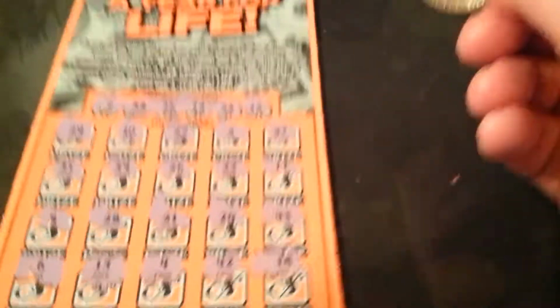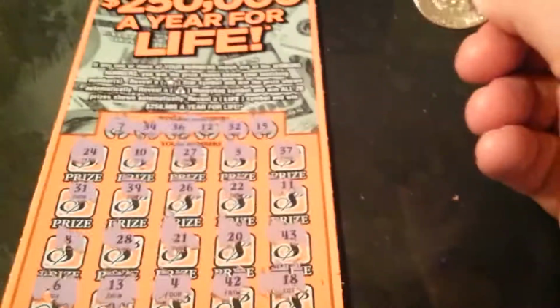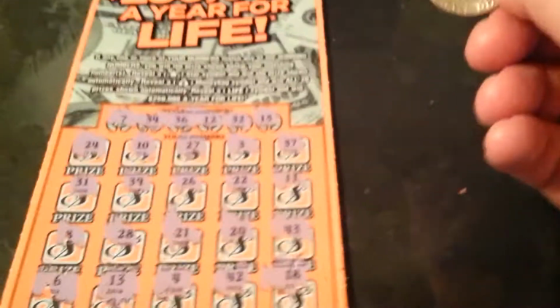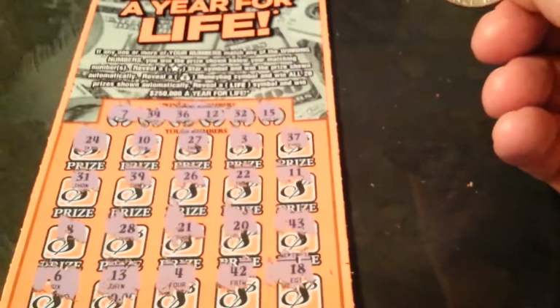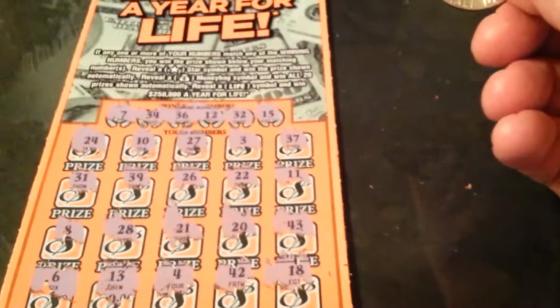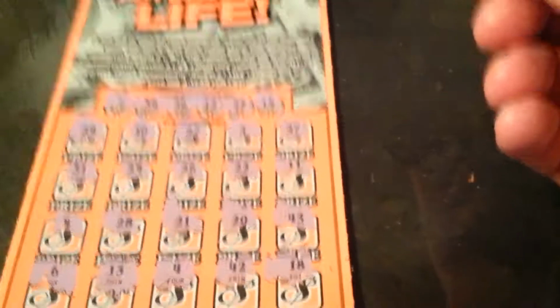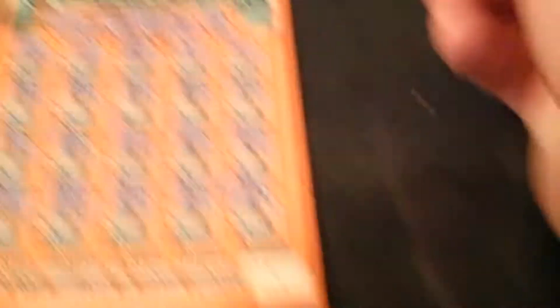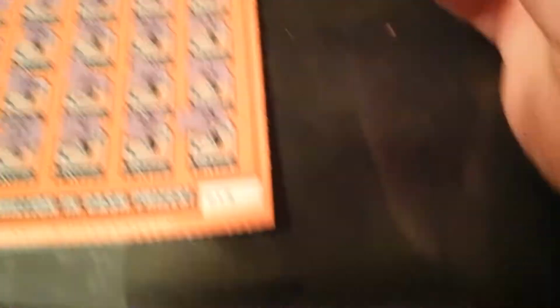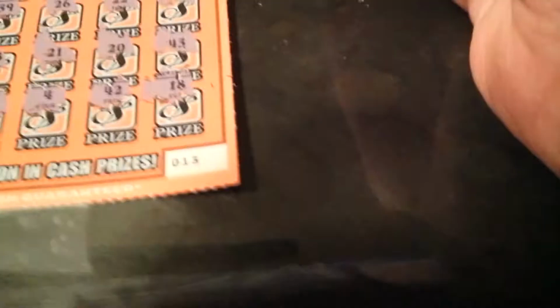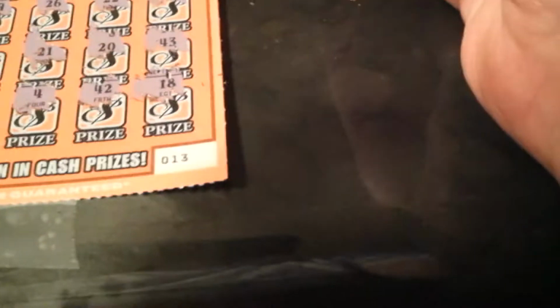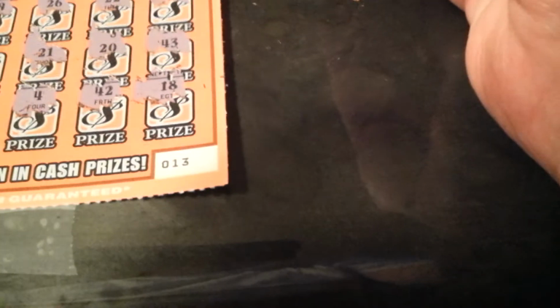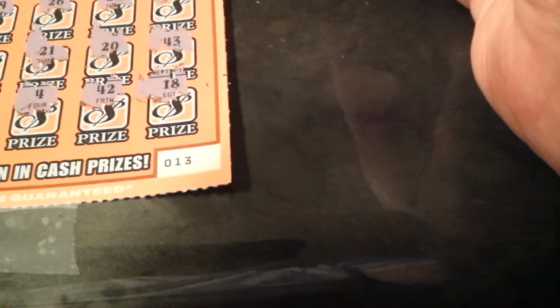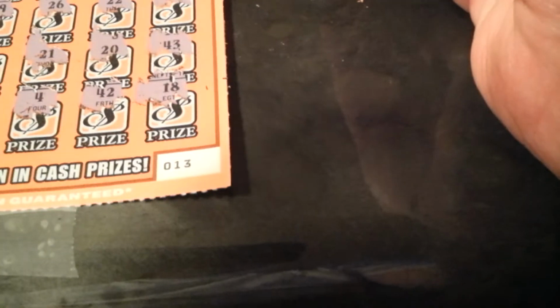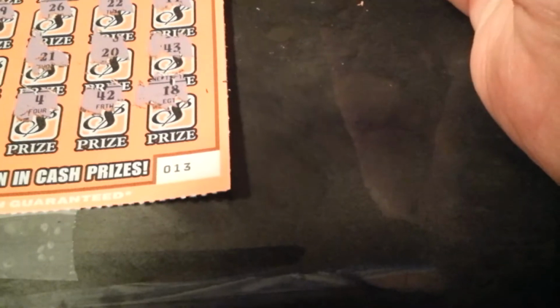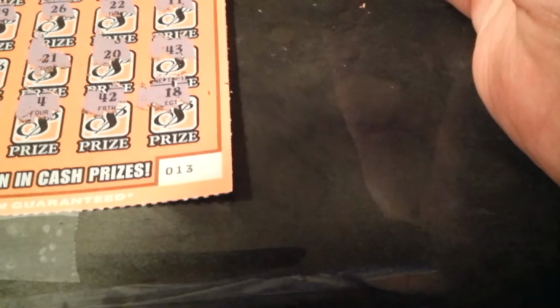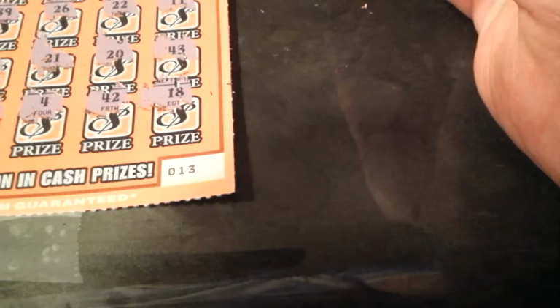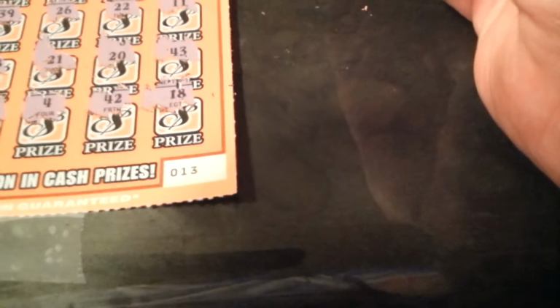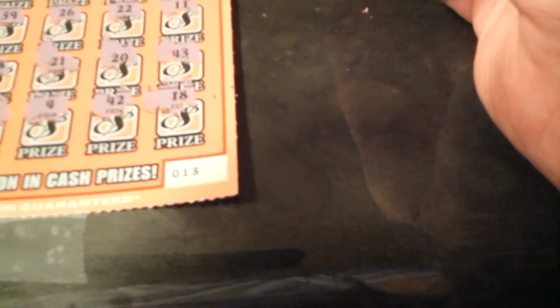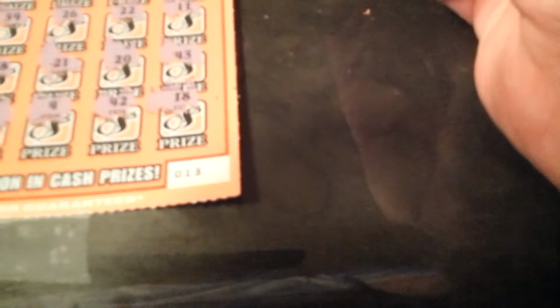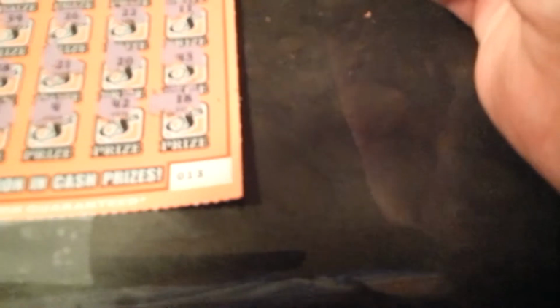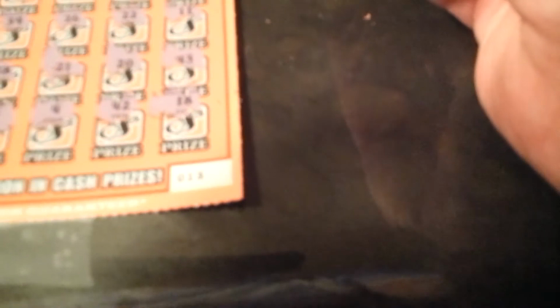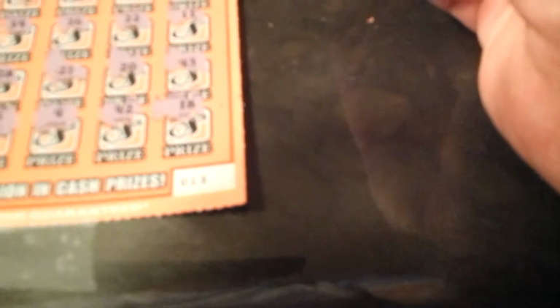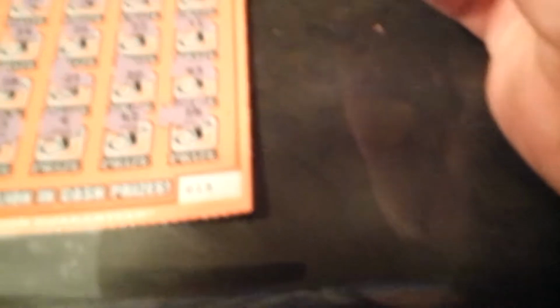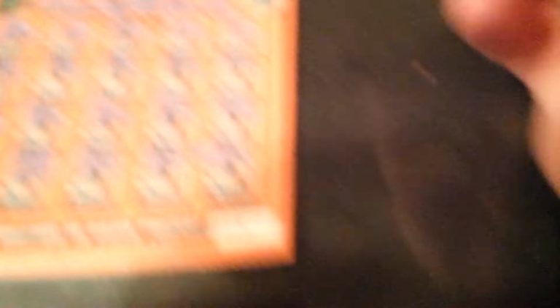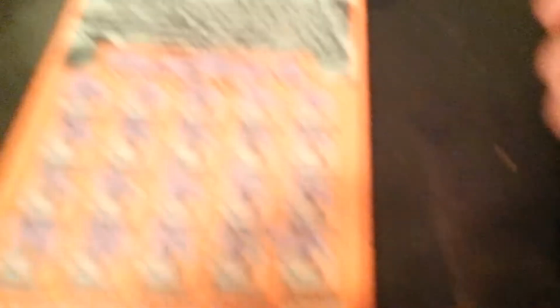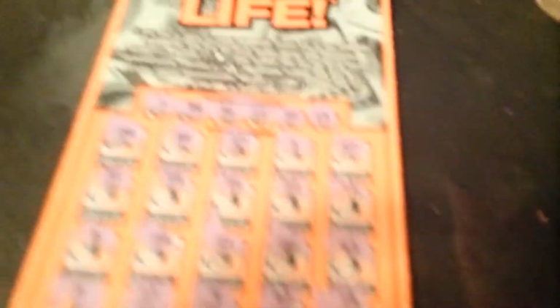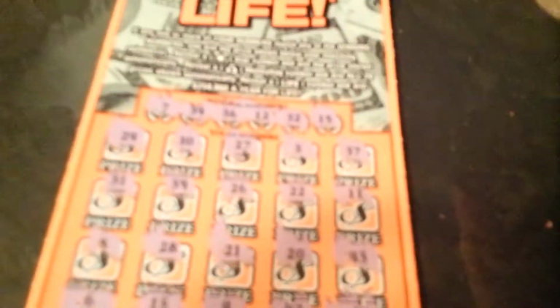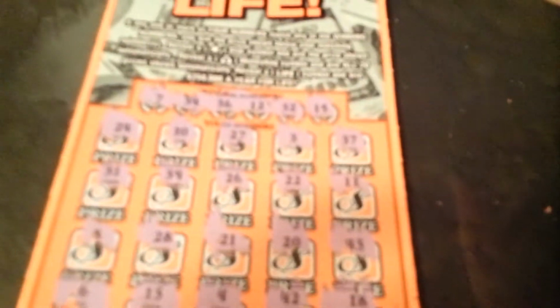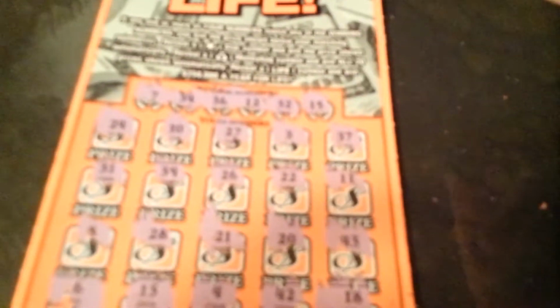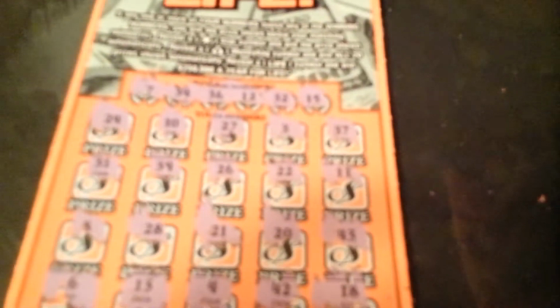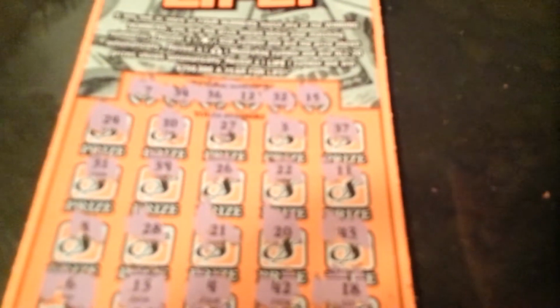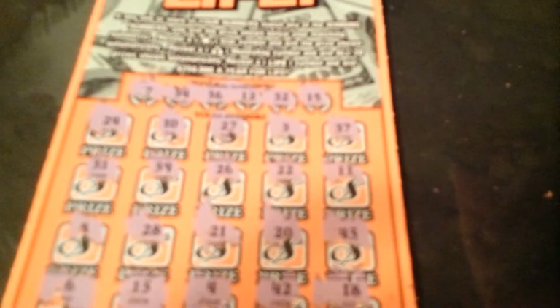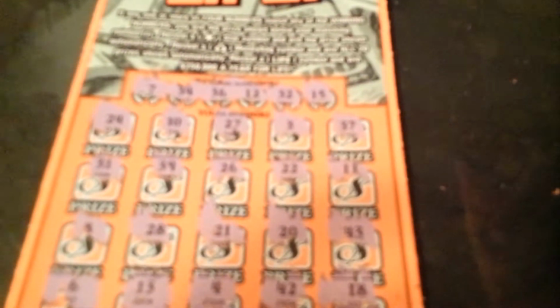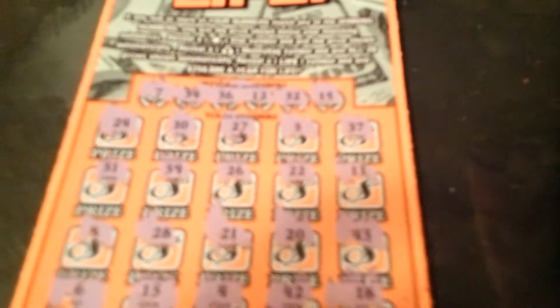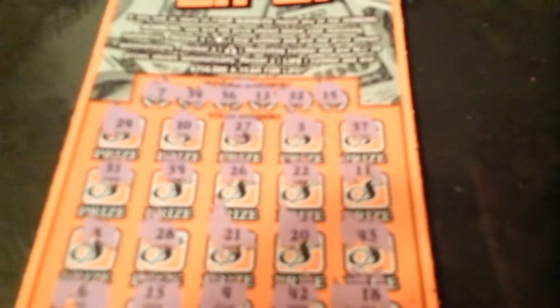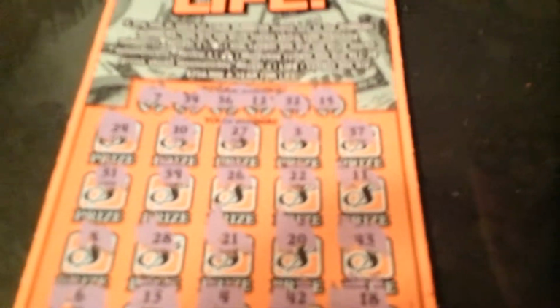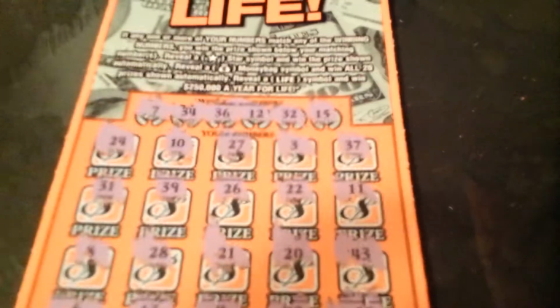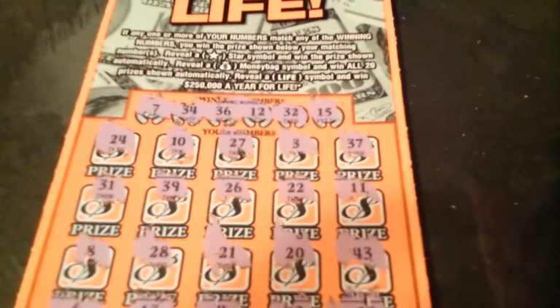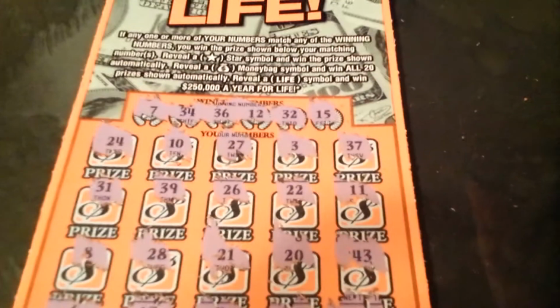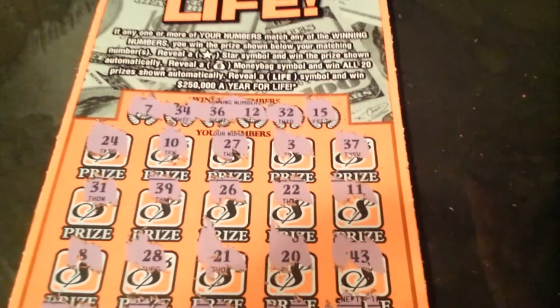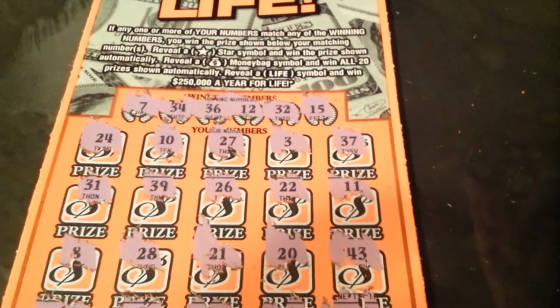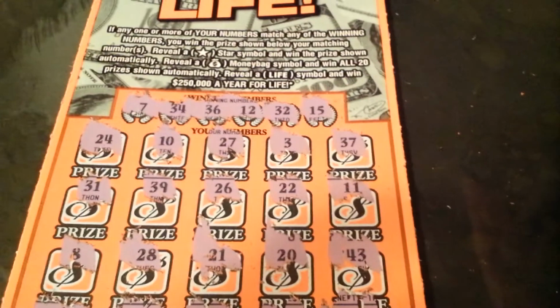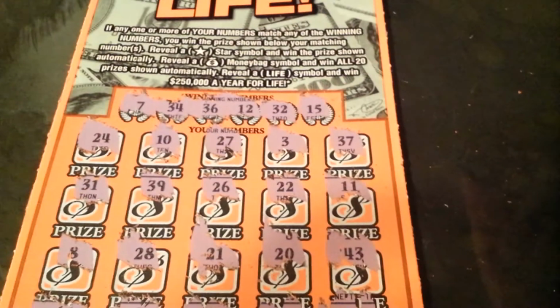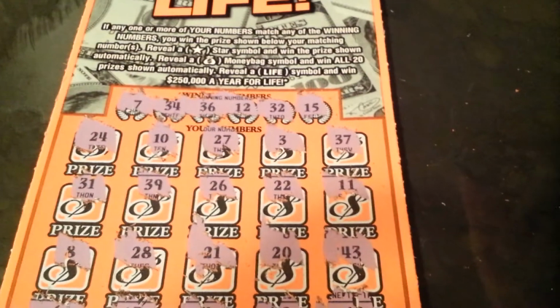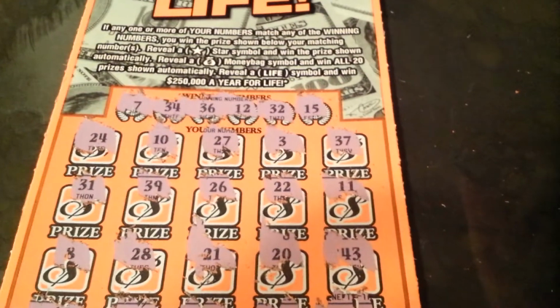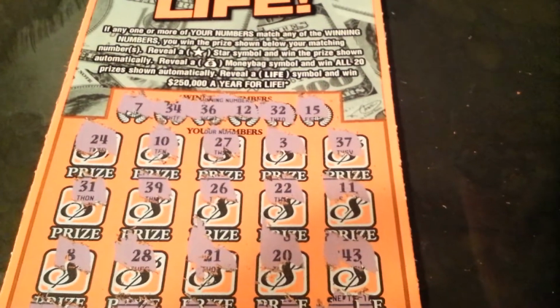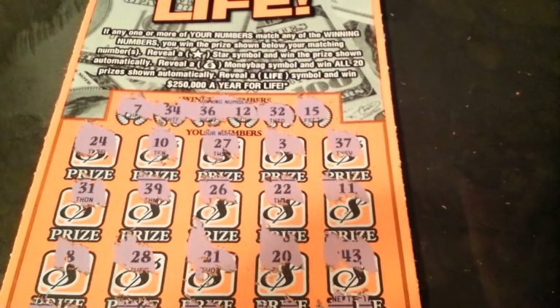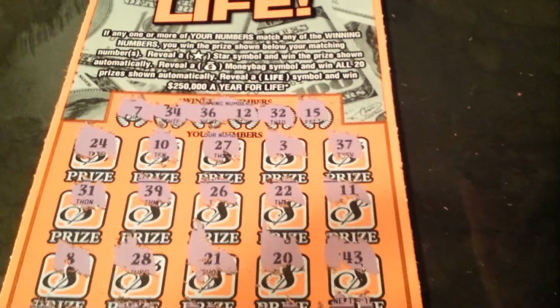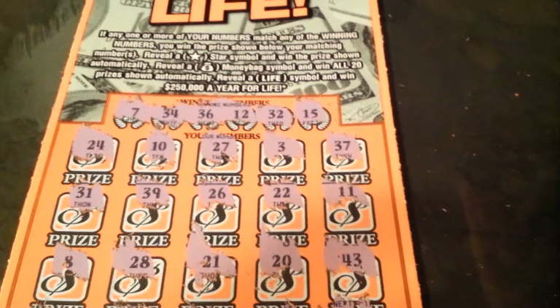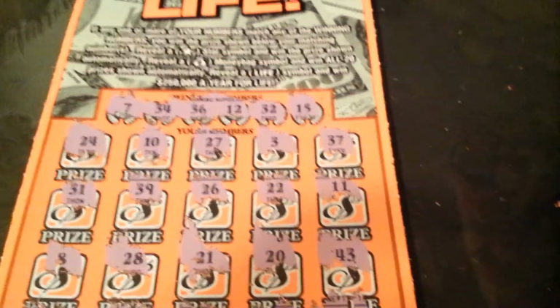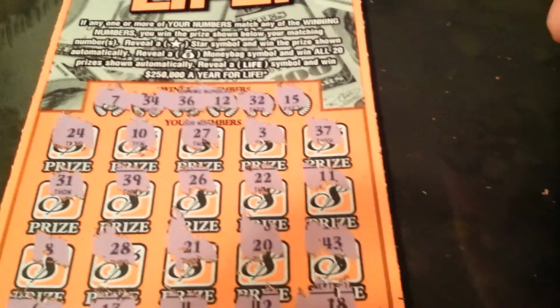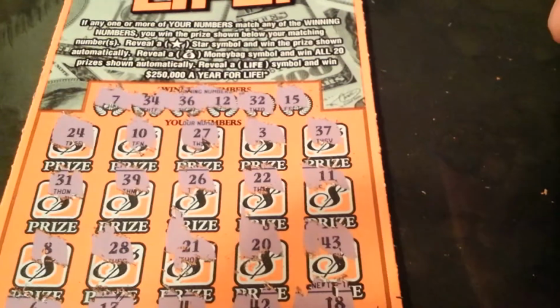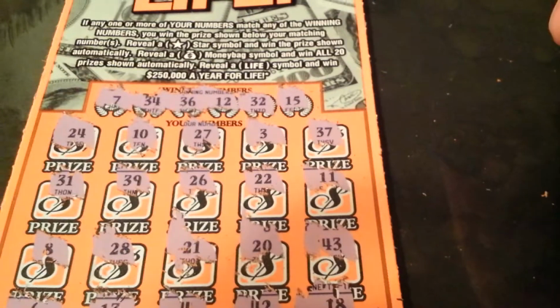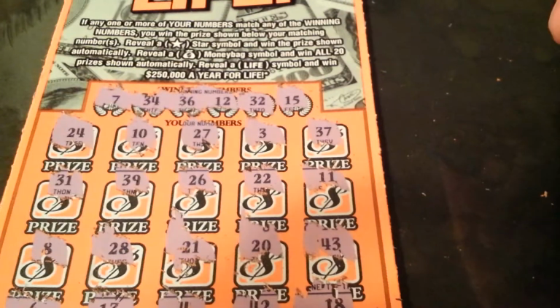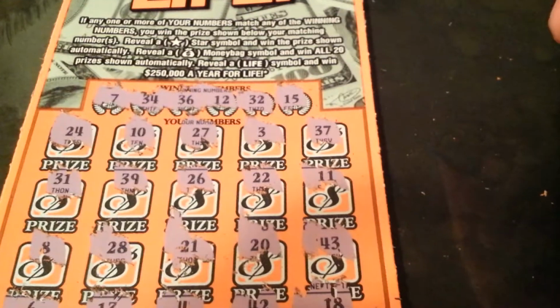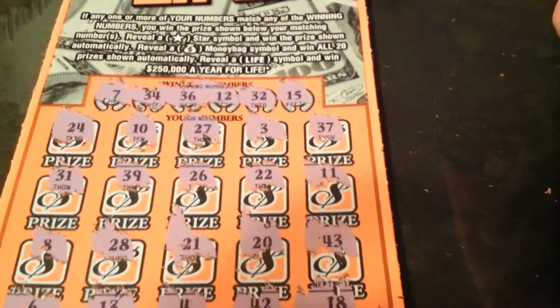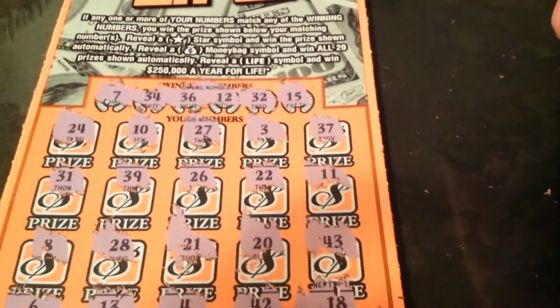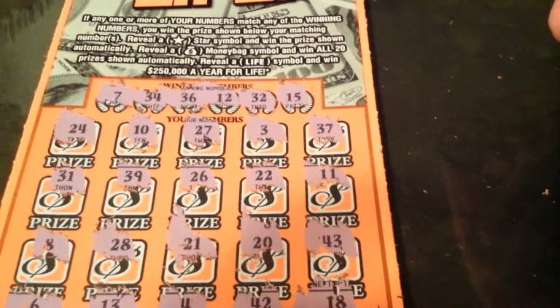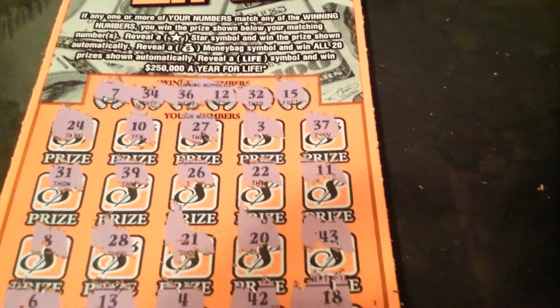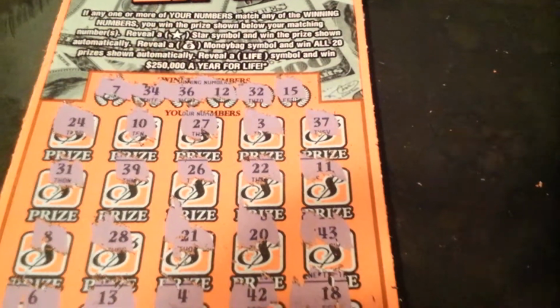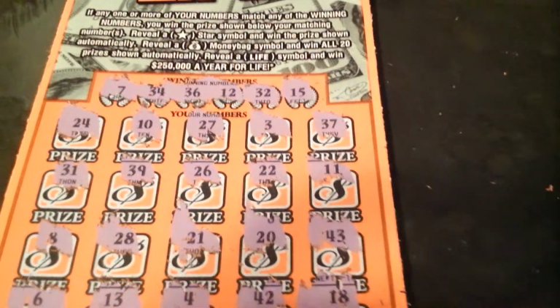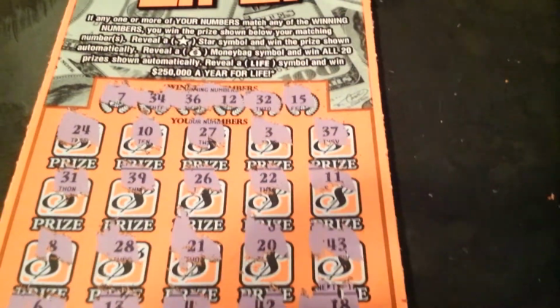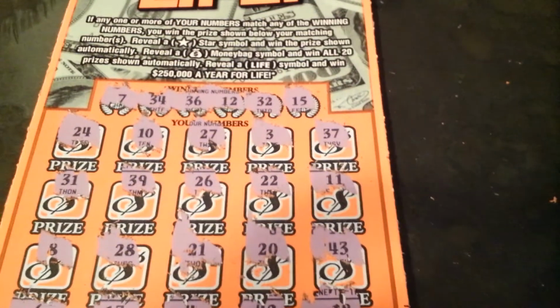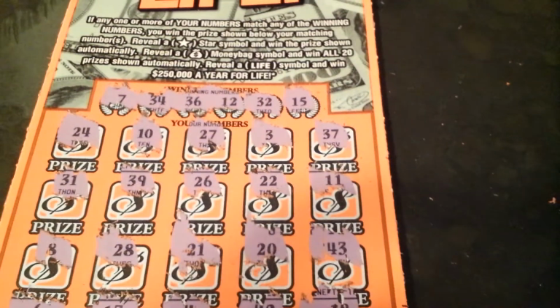It's a dud, folks. Number 13, it's a dud. Thanks for watching, that's about it.